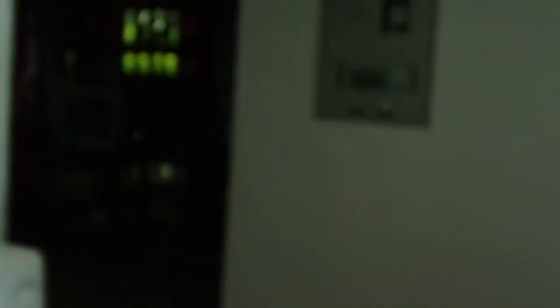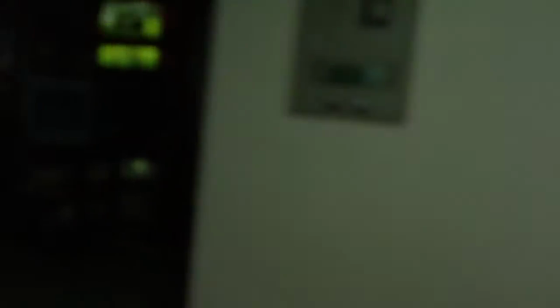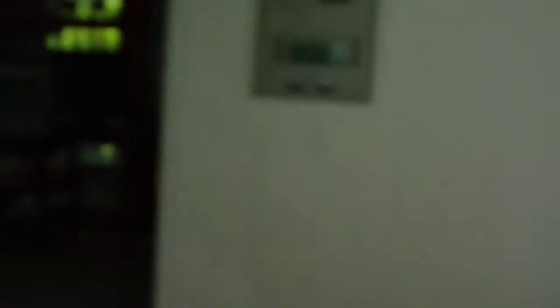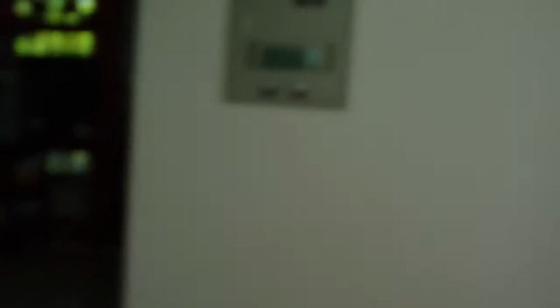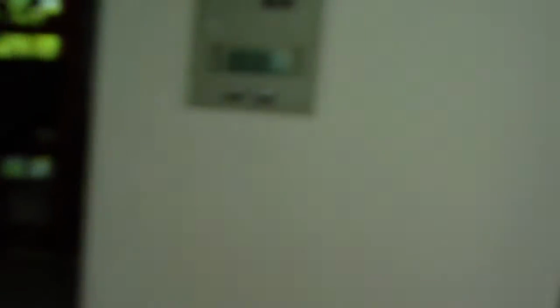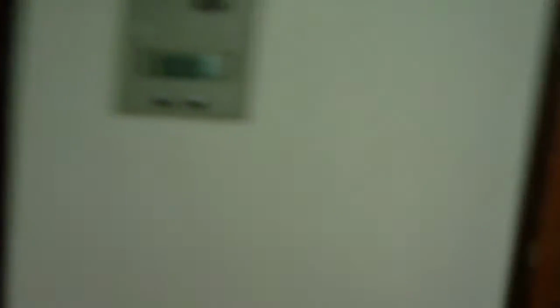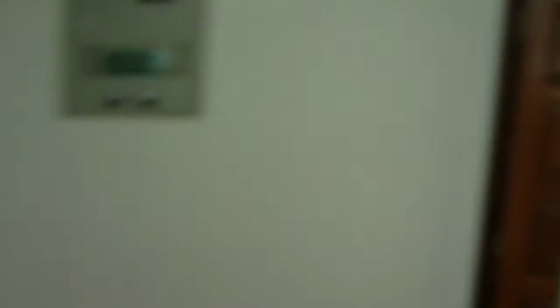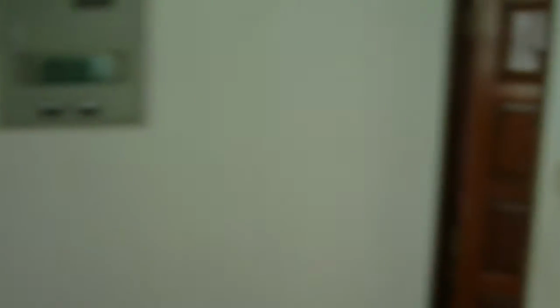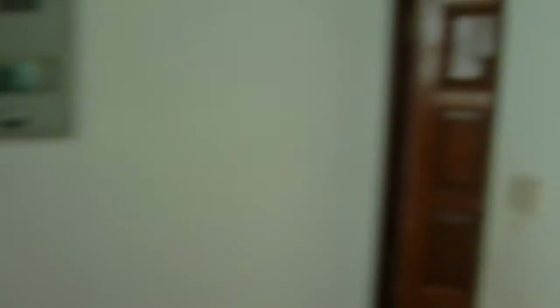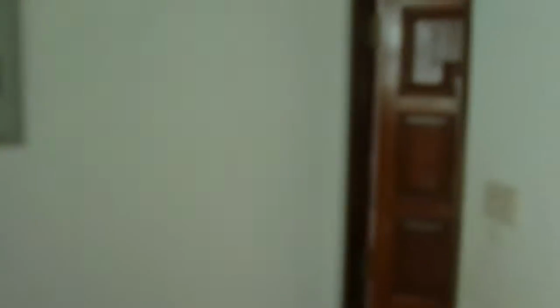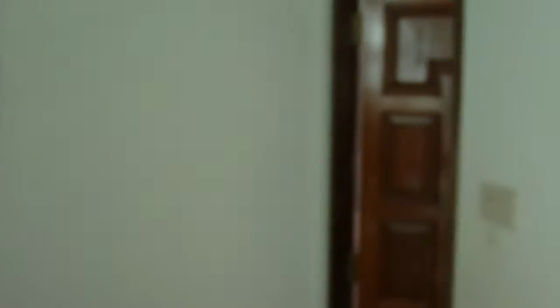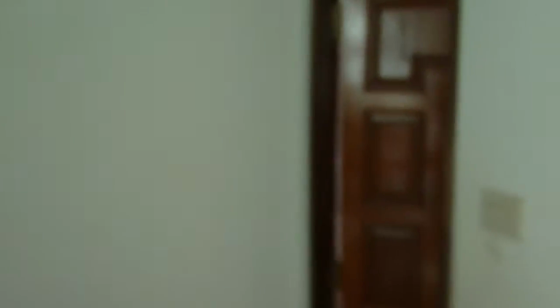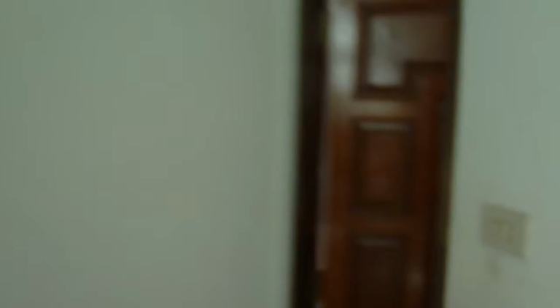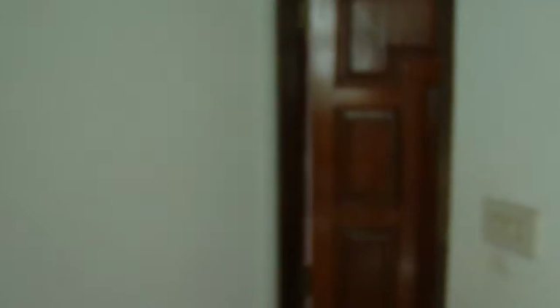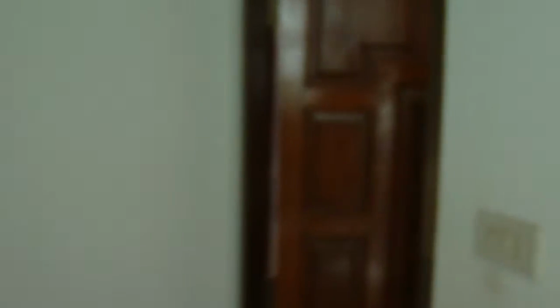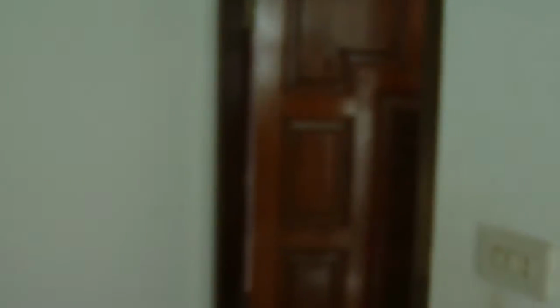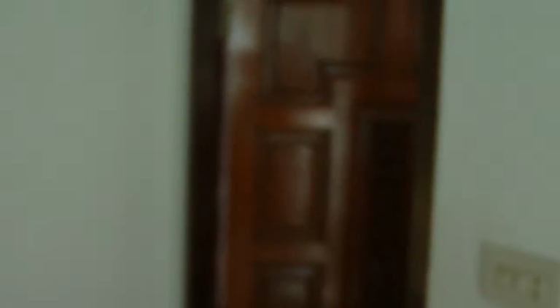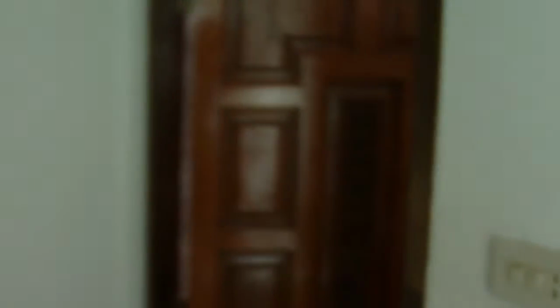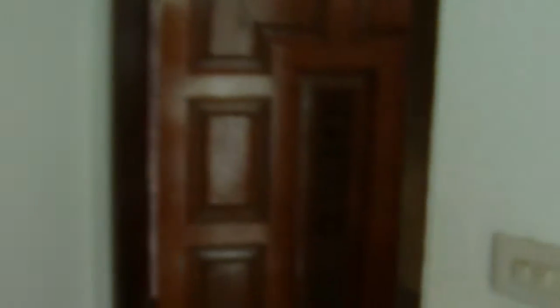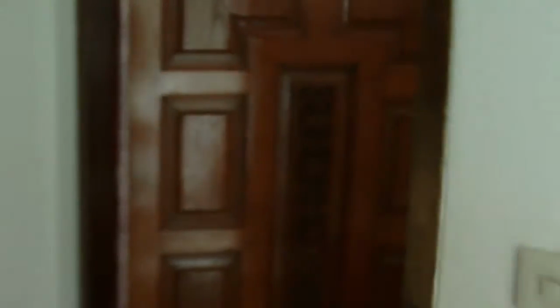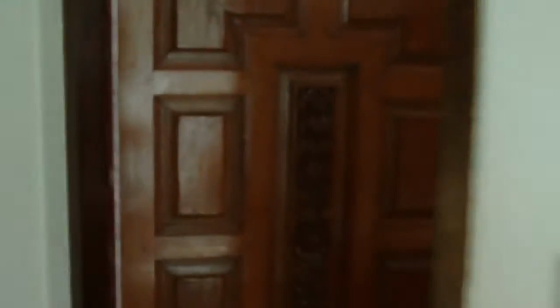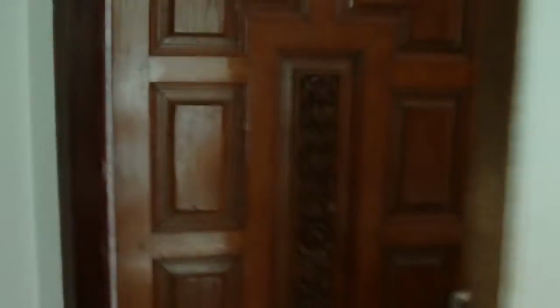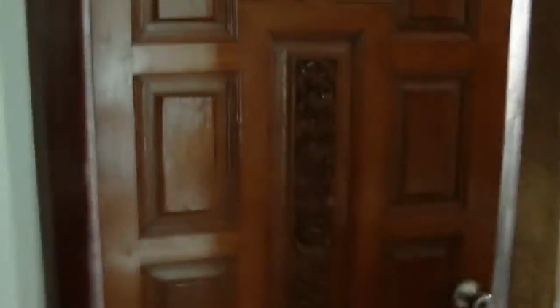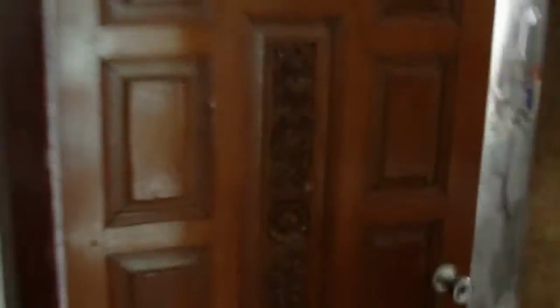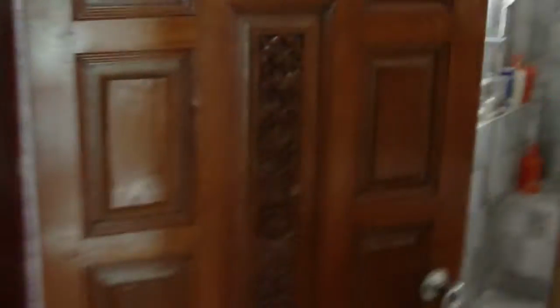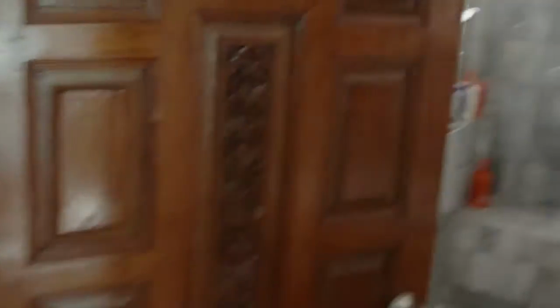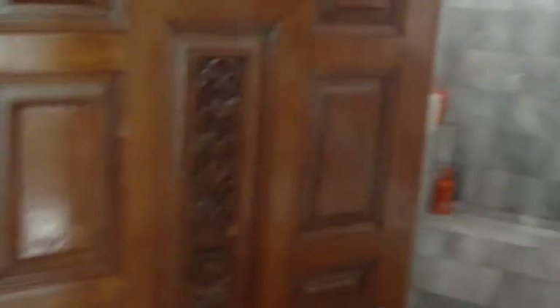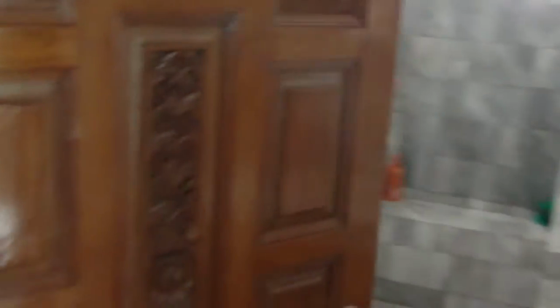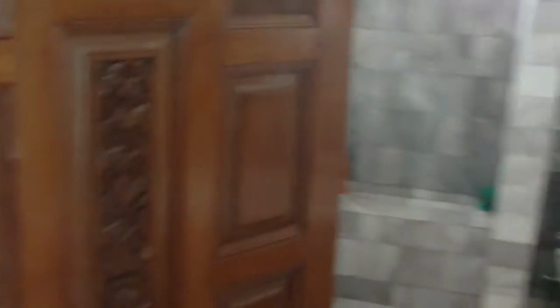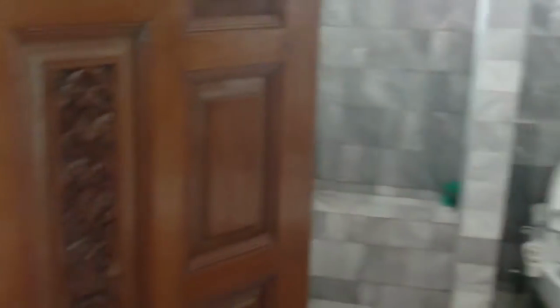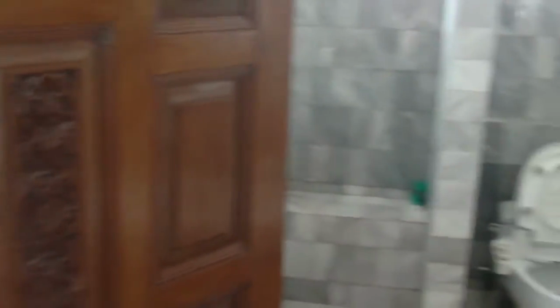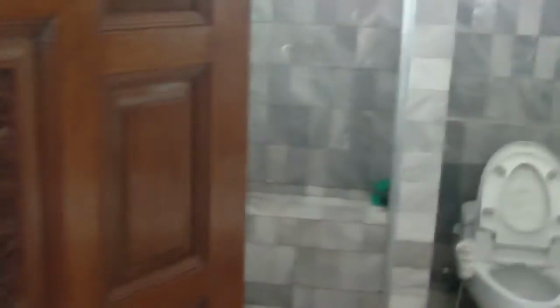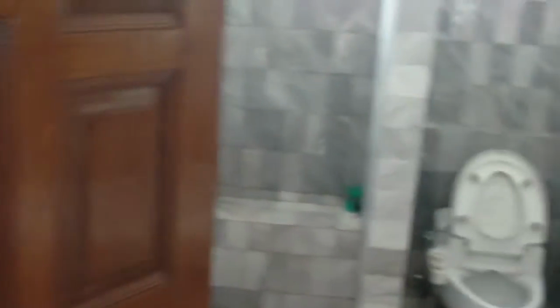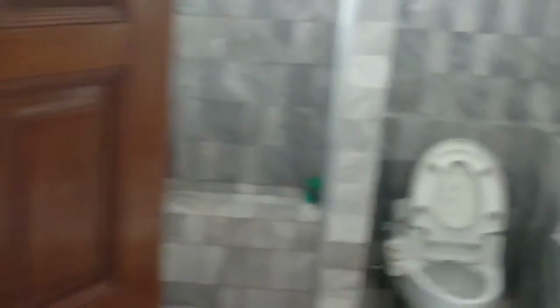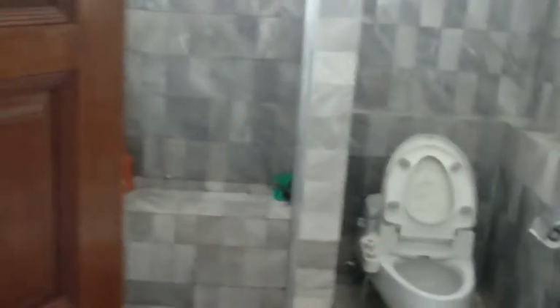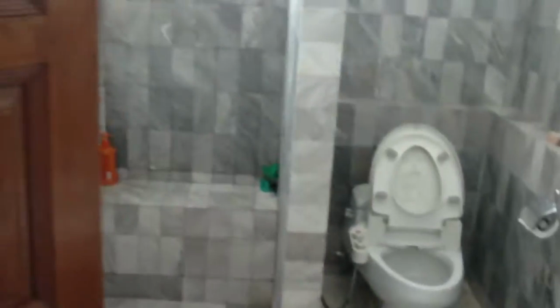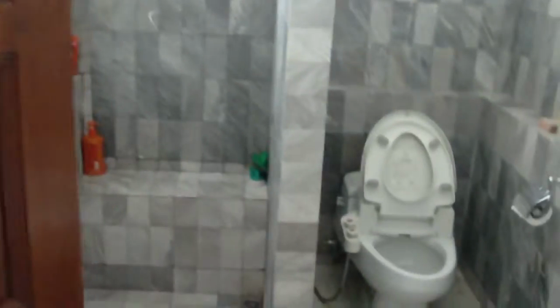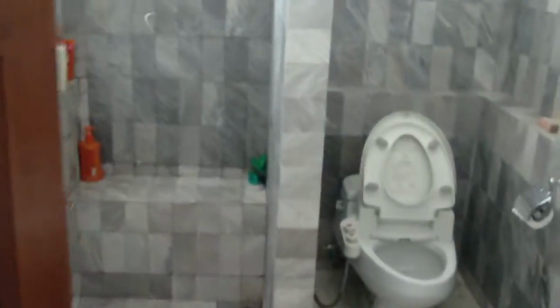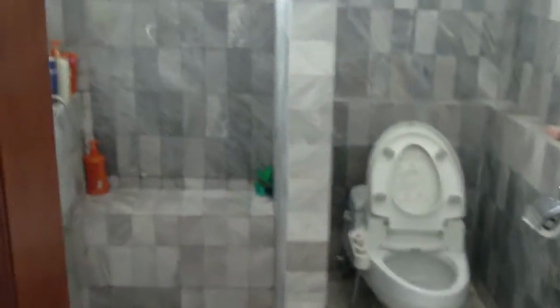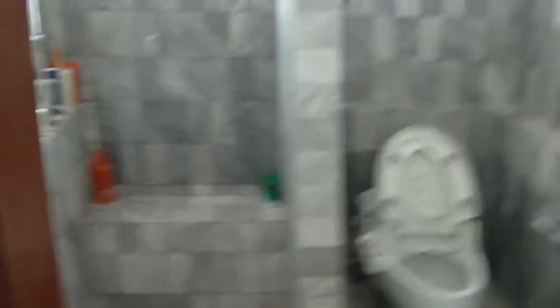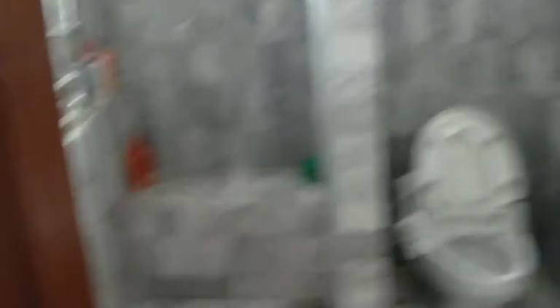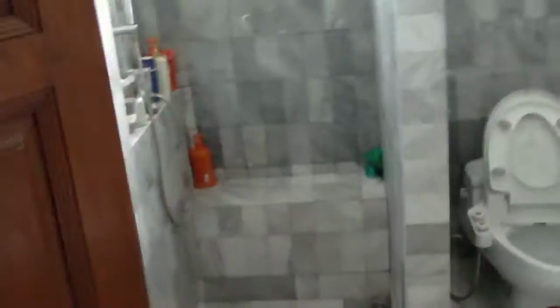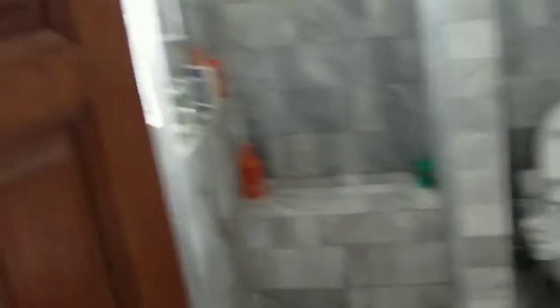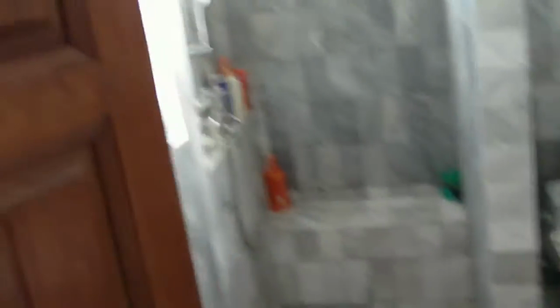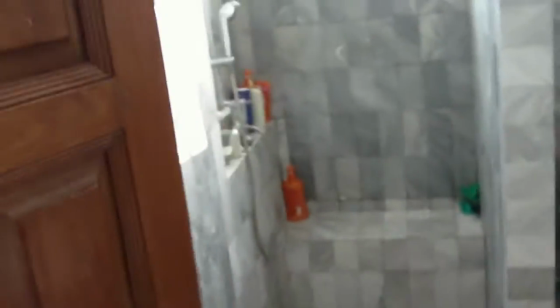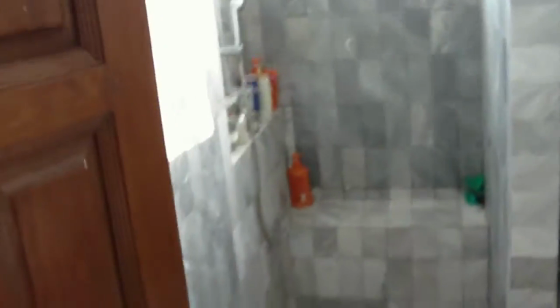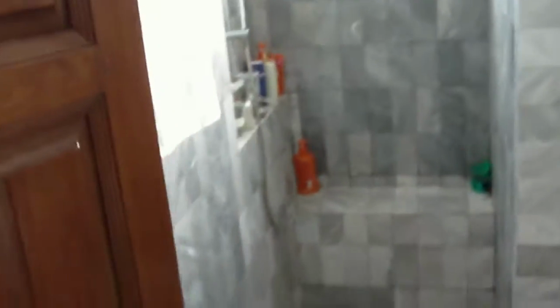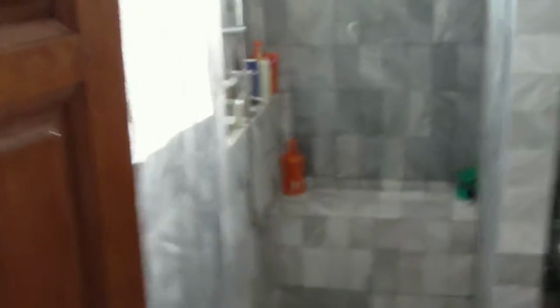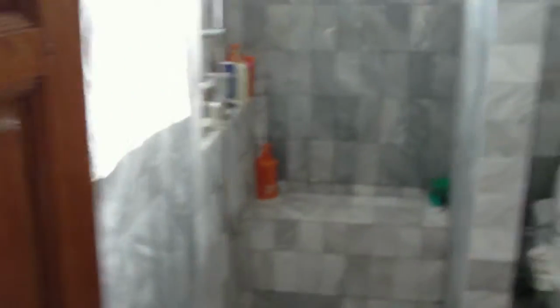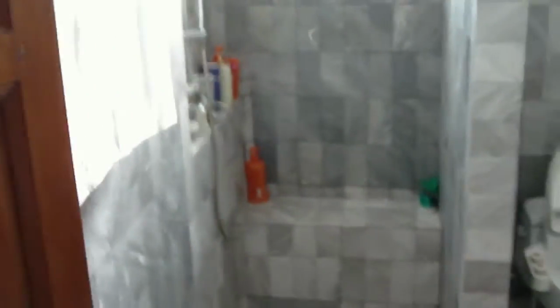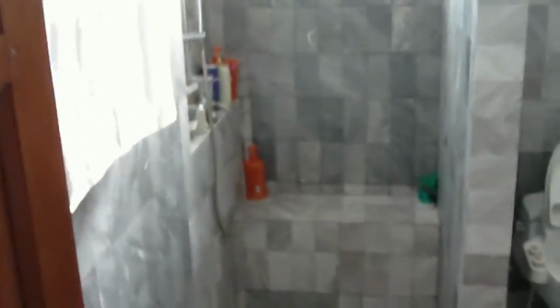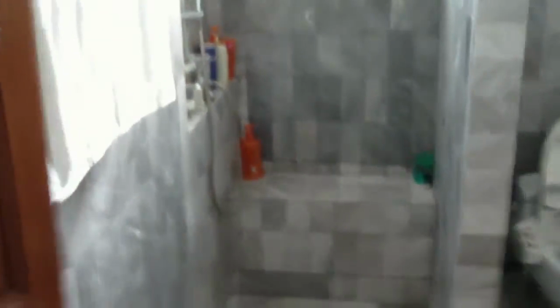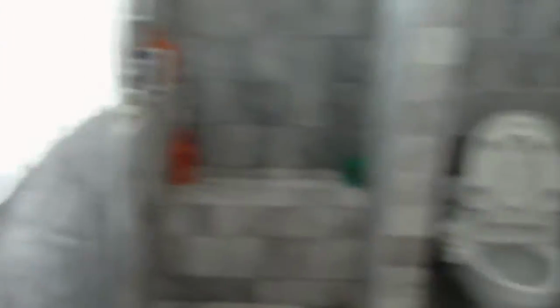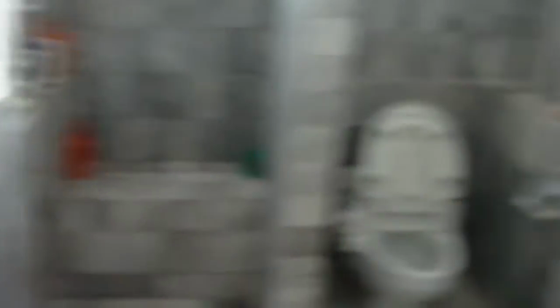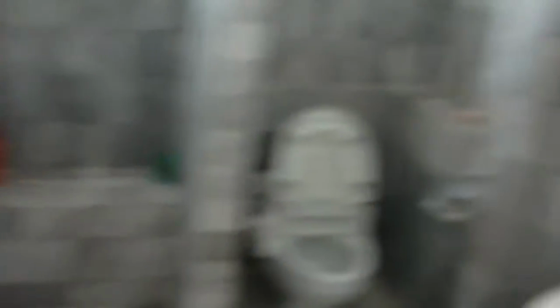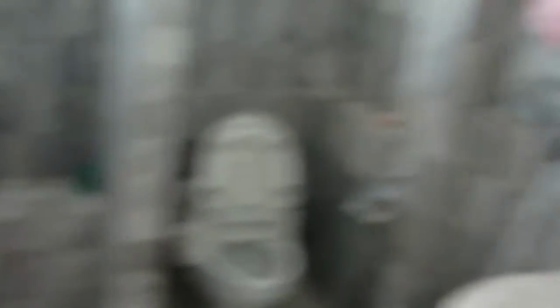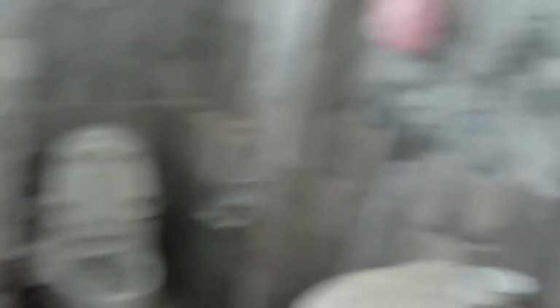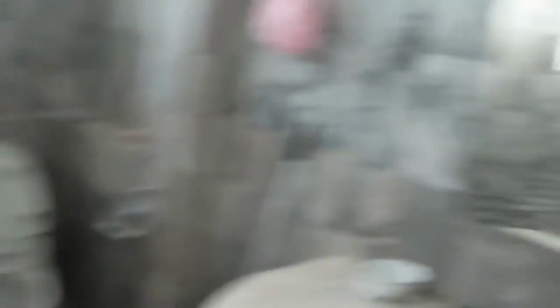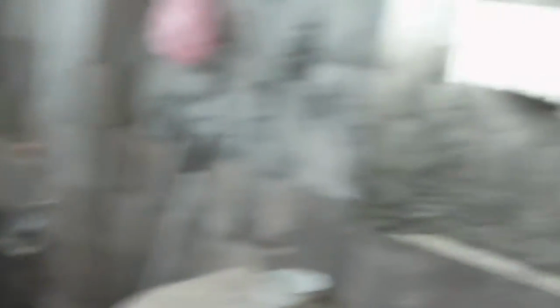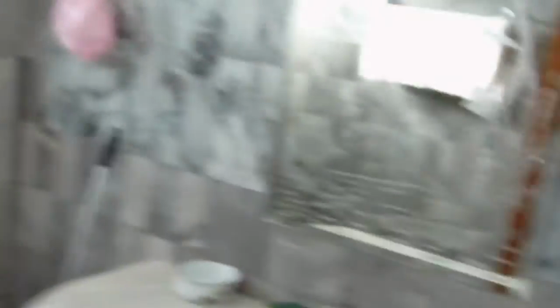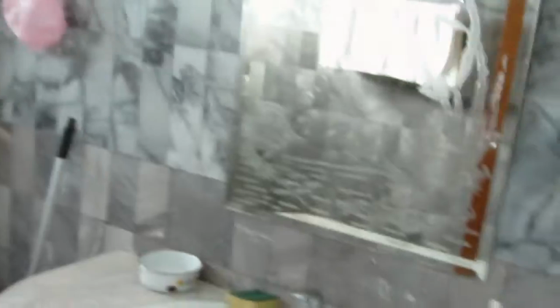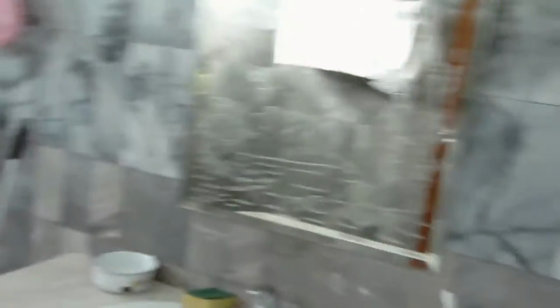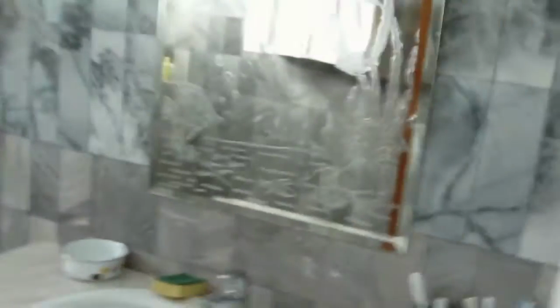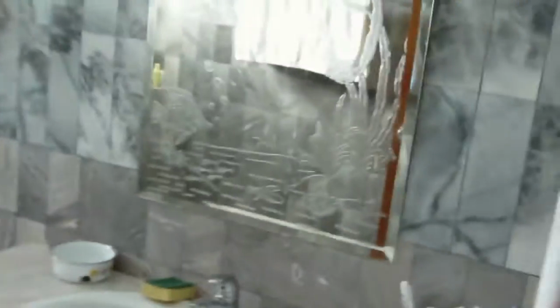And then there's the bathroom in here. Very convenient.